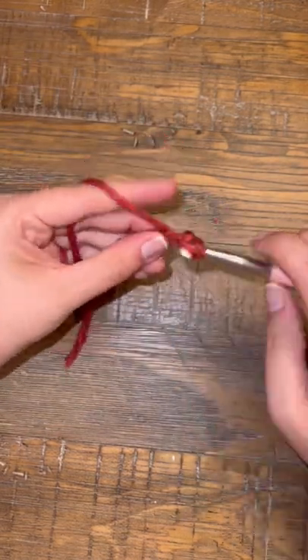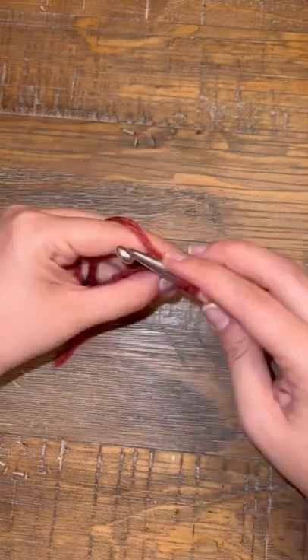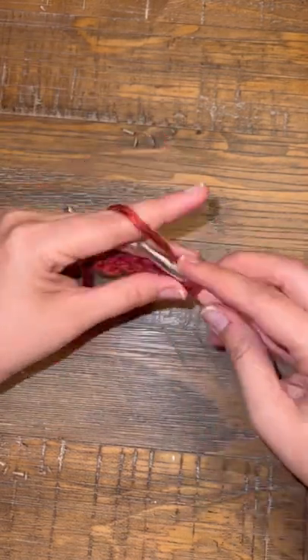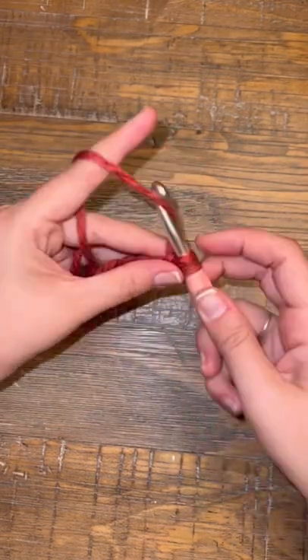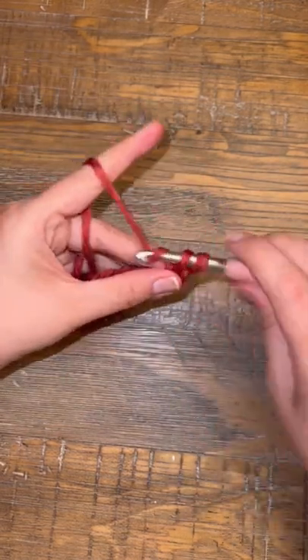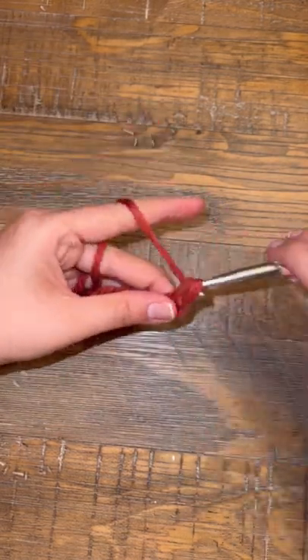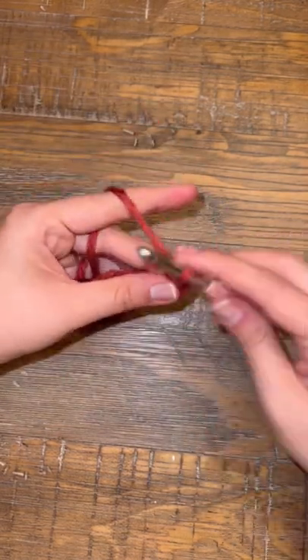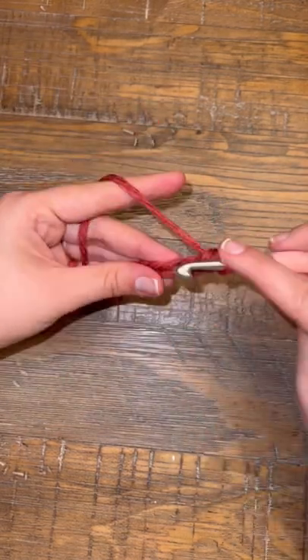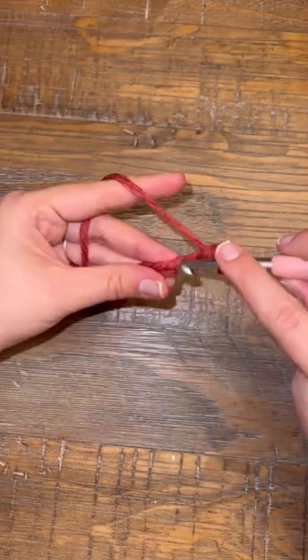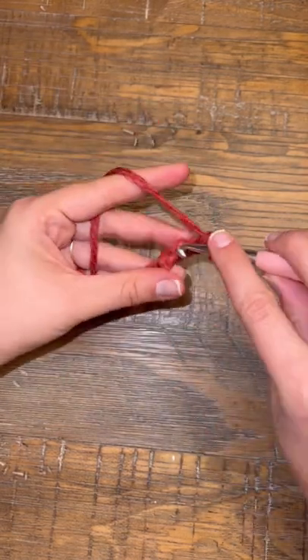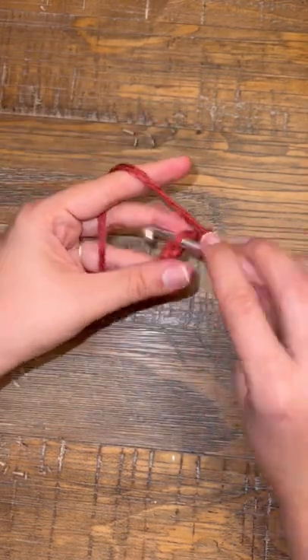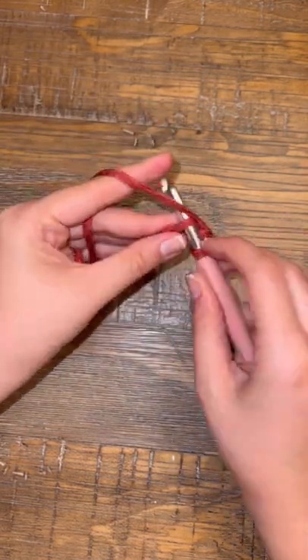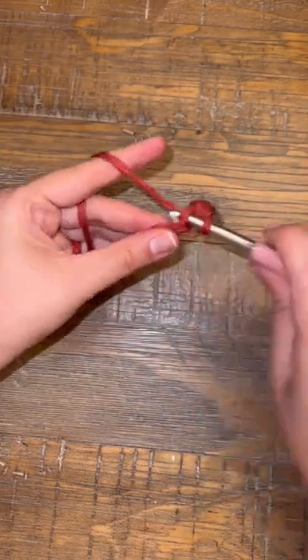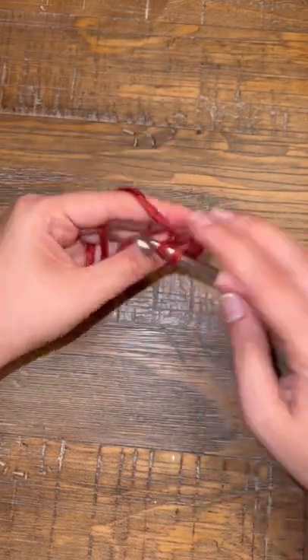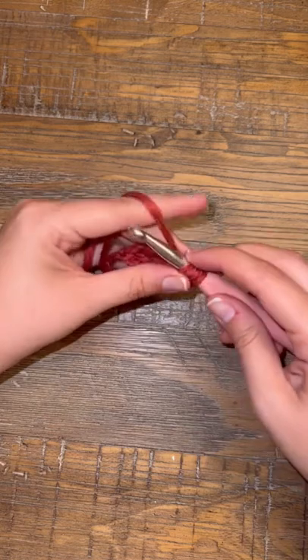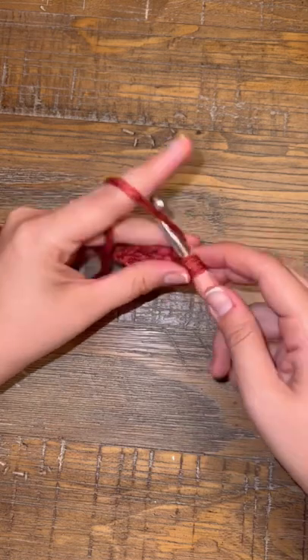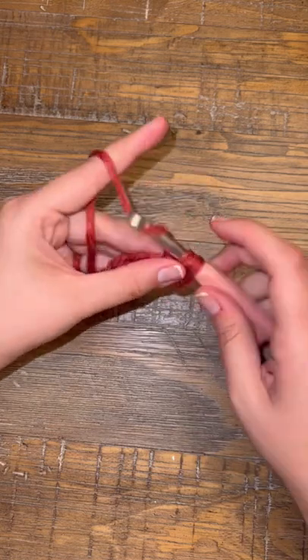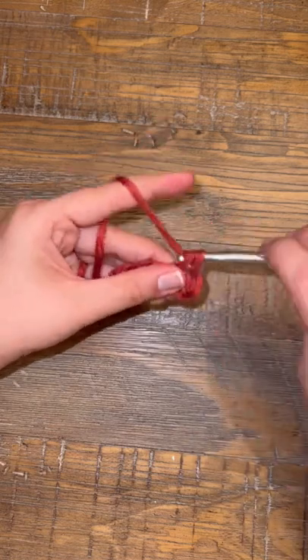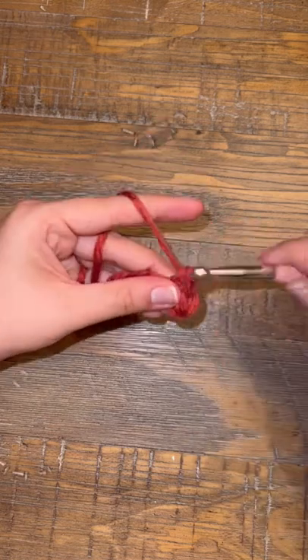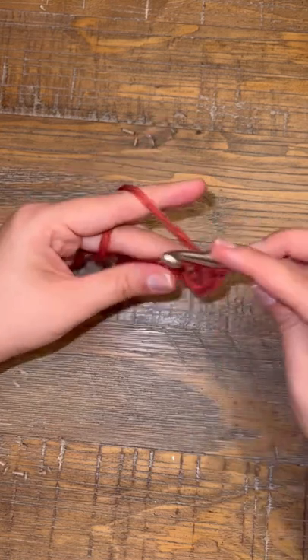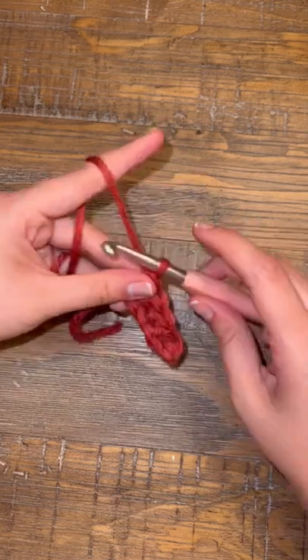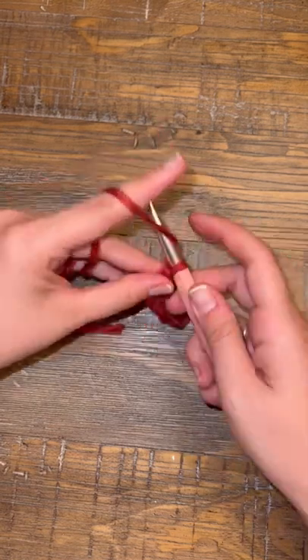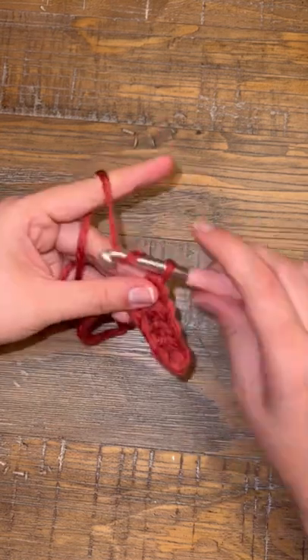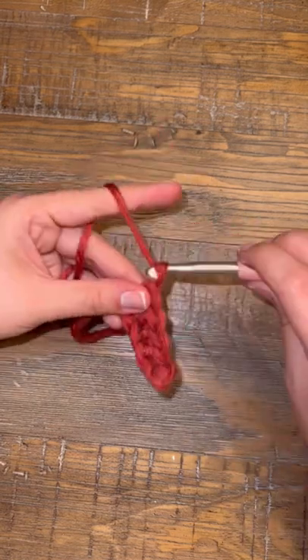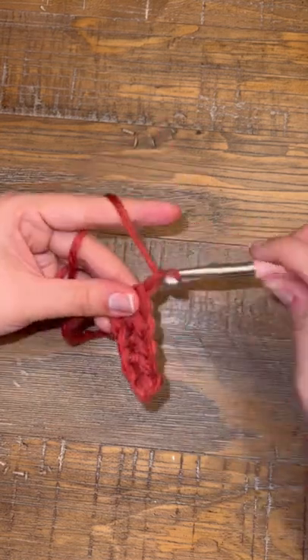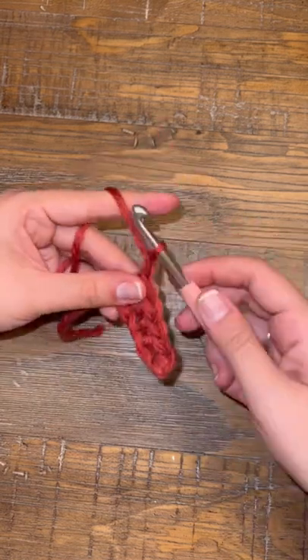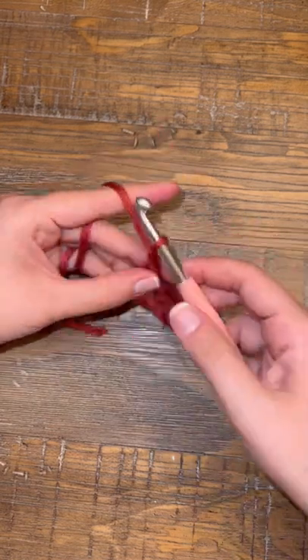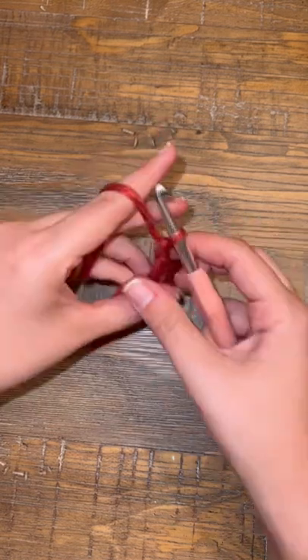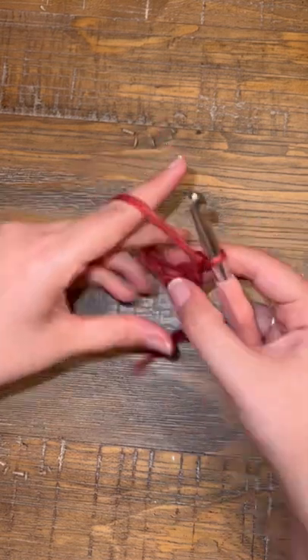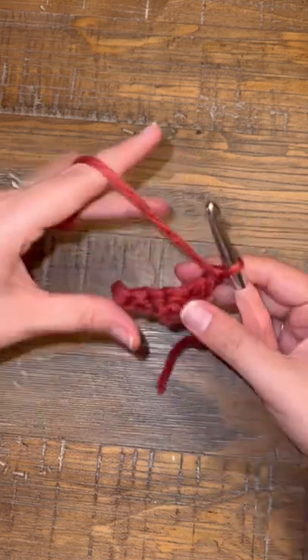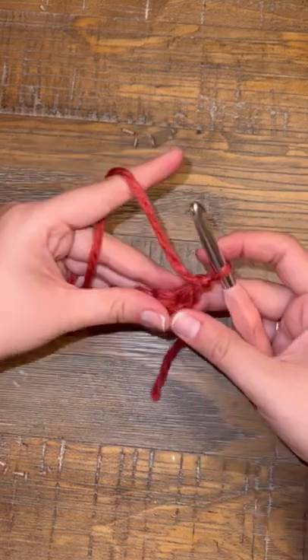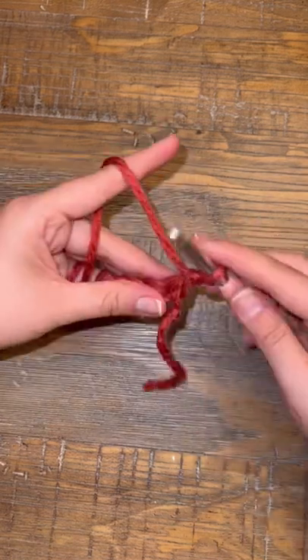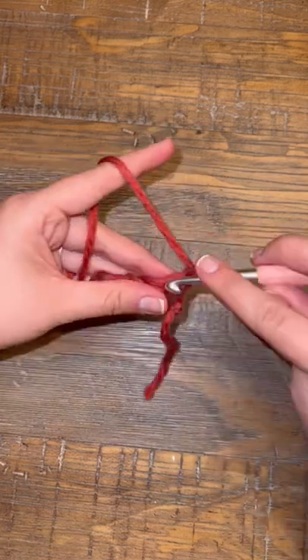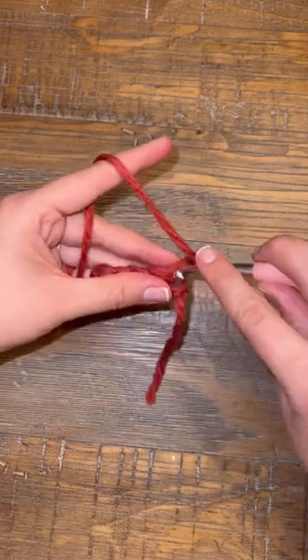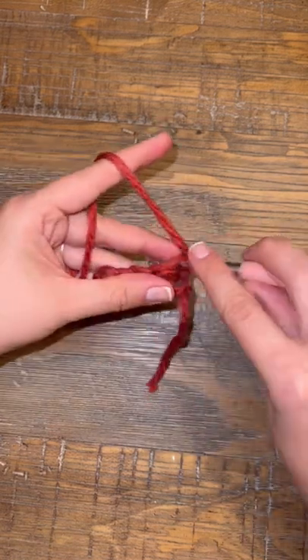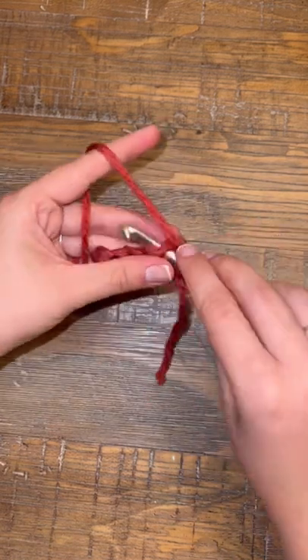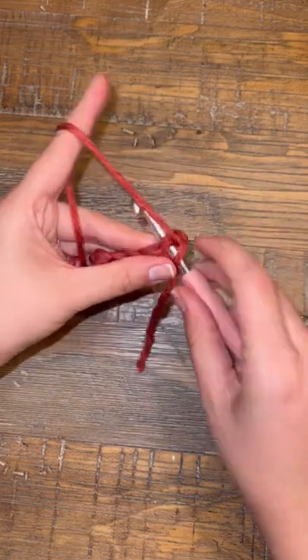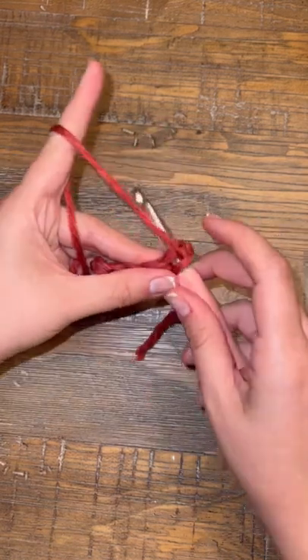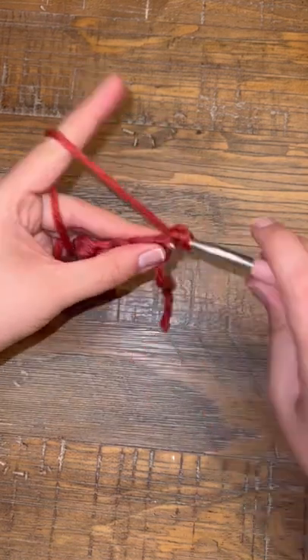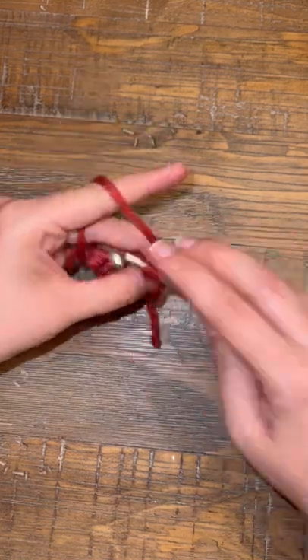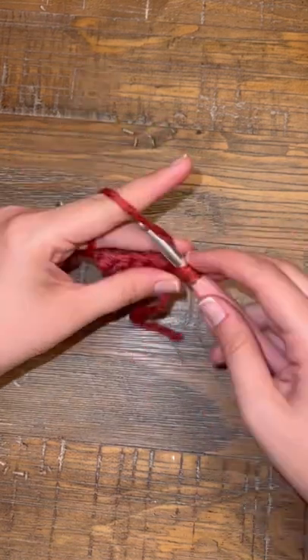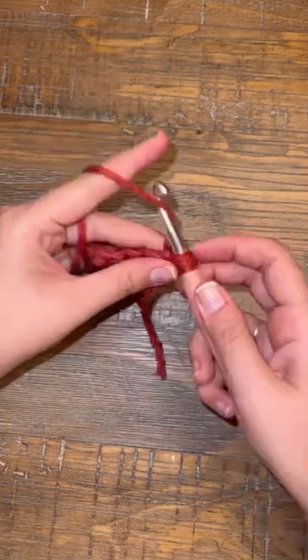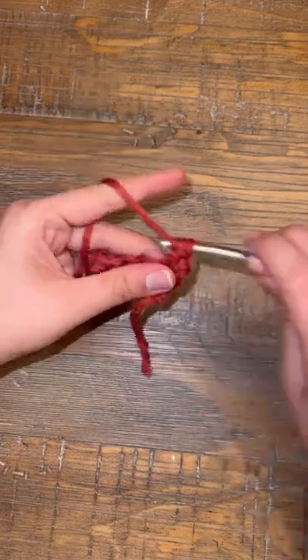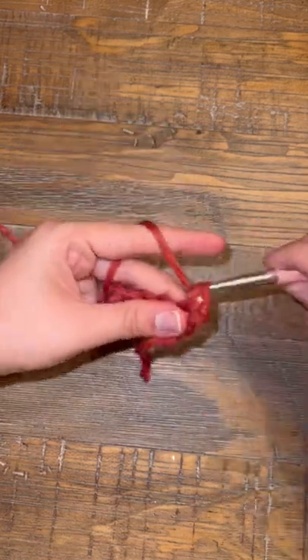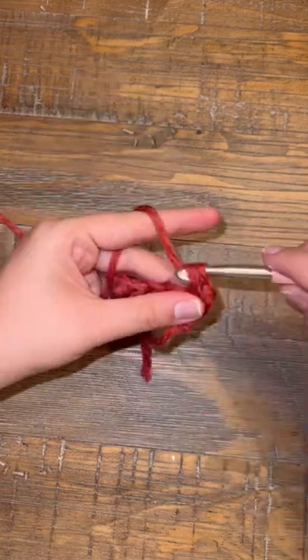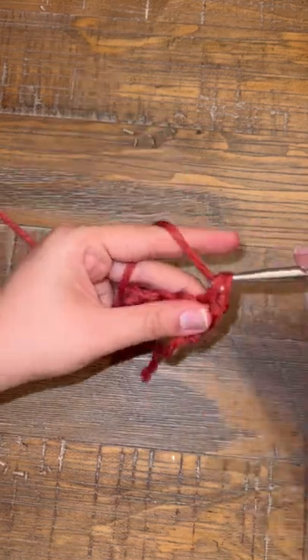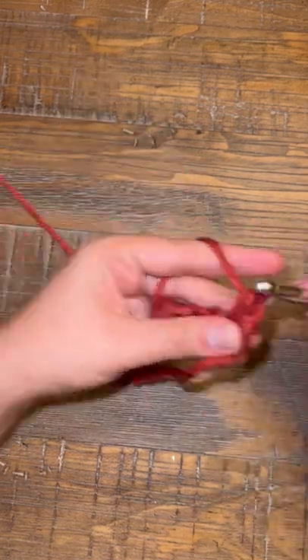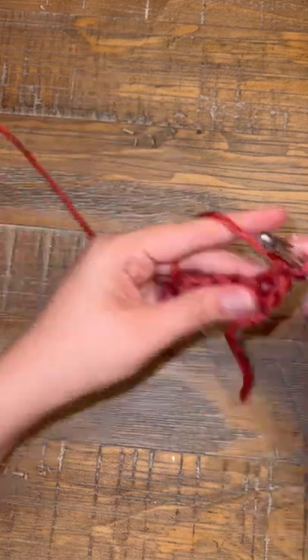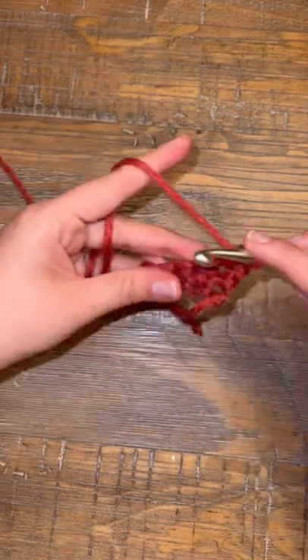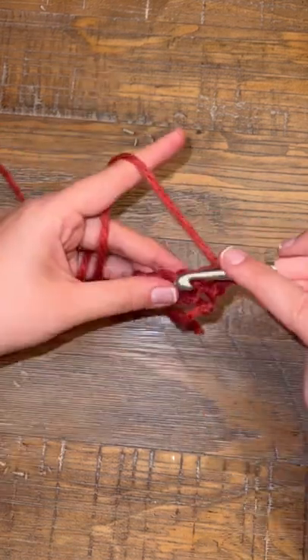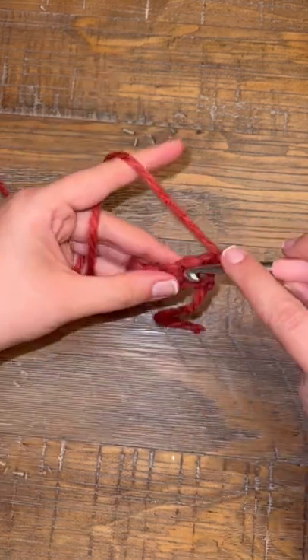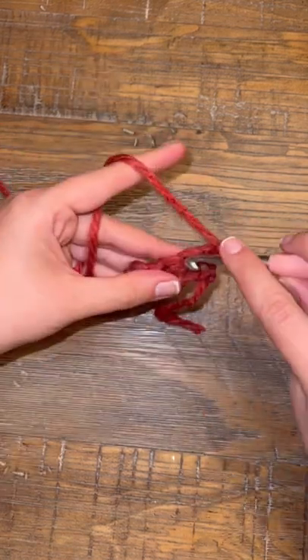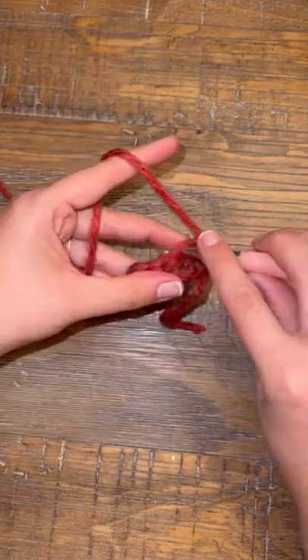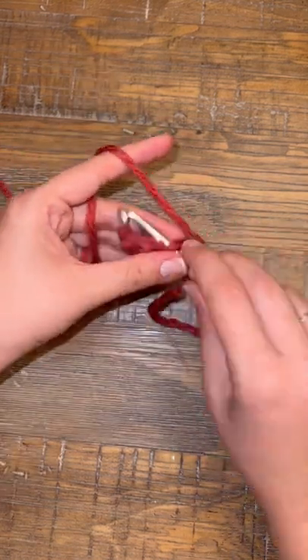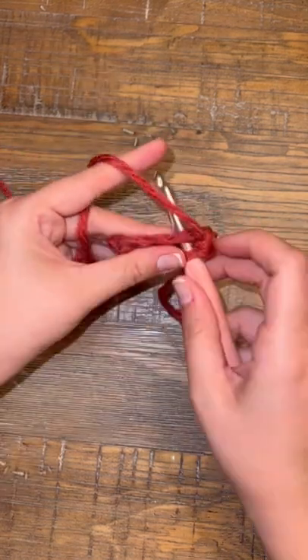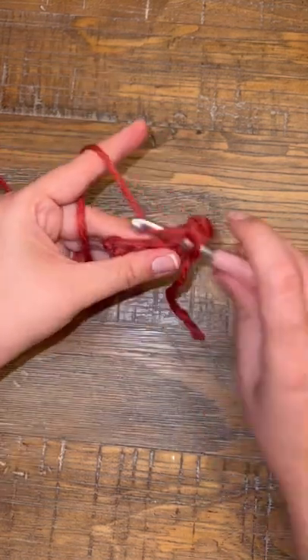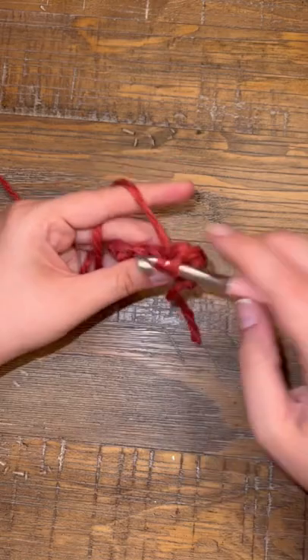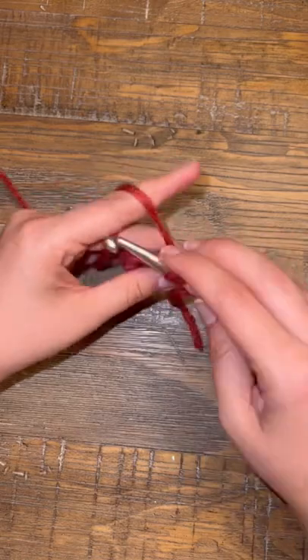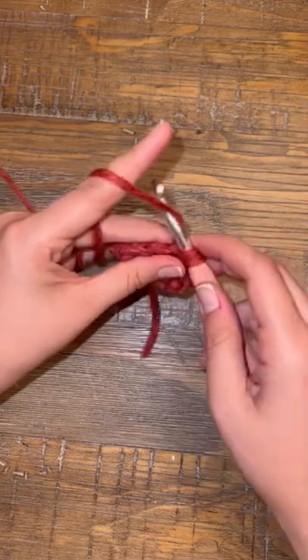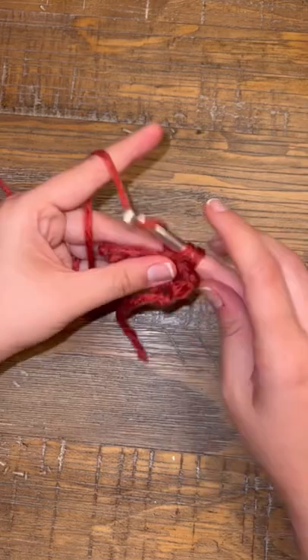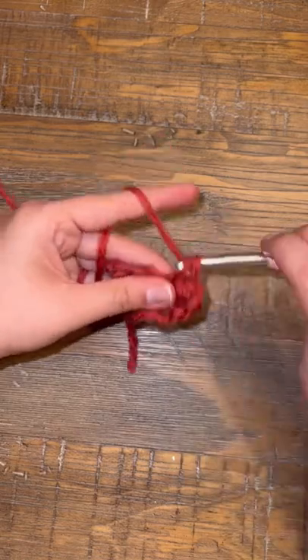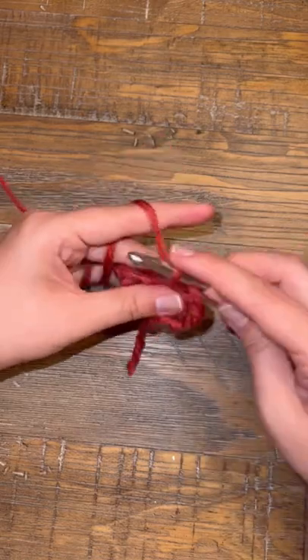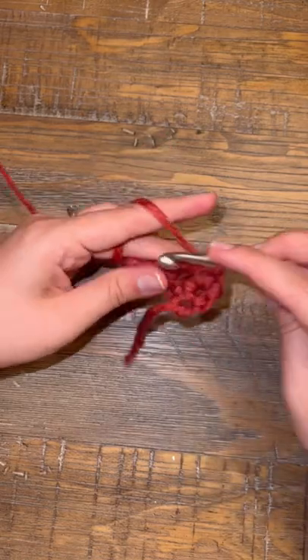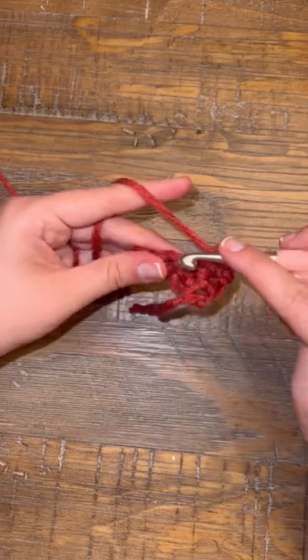Start by chaining six and then single crochet back into each stitch. Chain one and turn your project and crochet back to the top of your project.